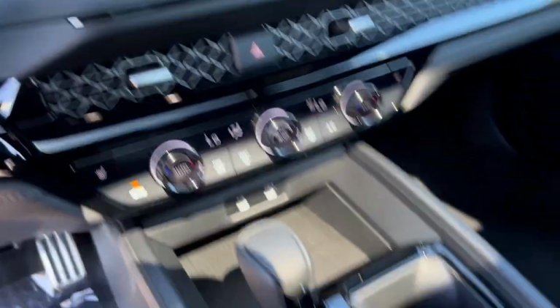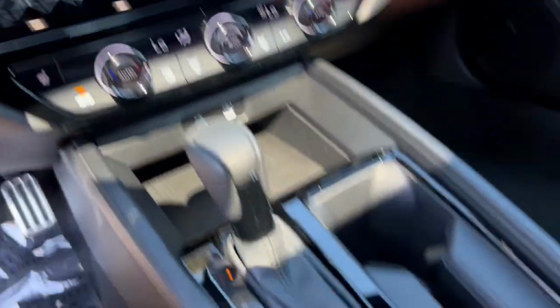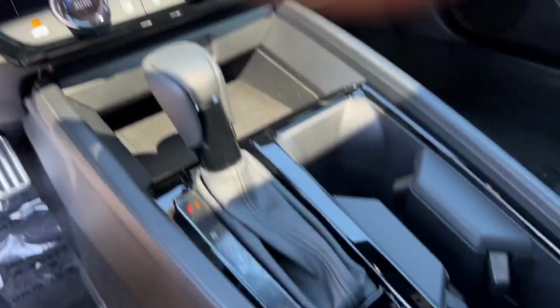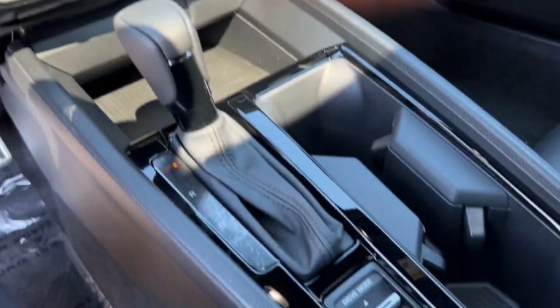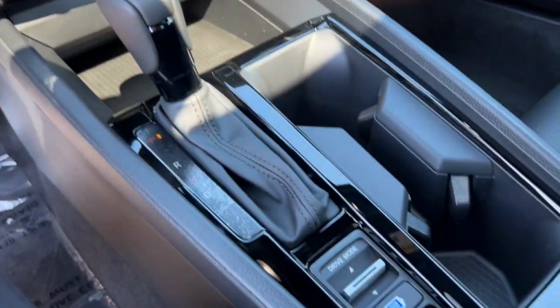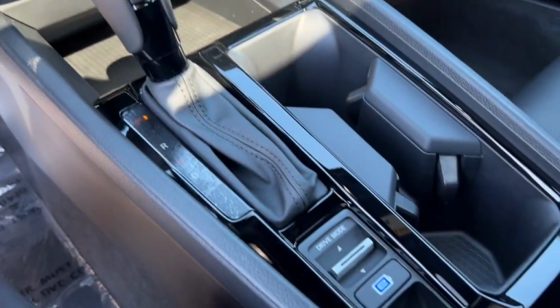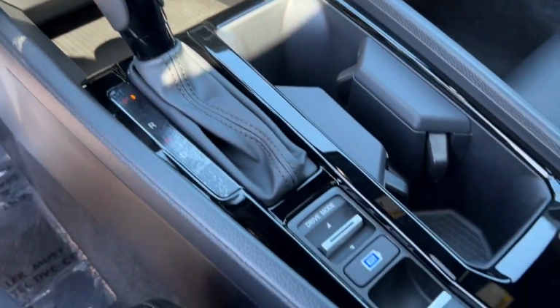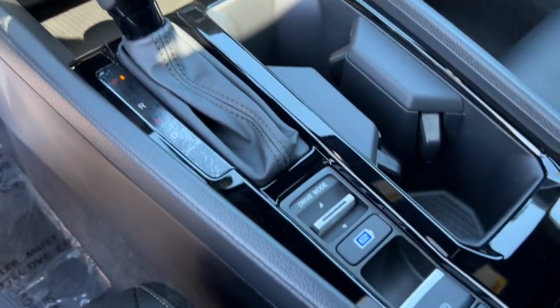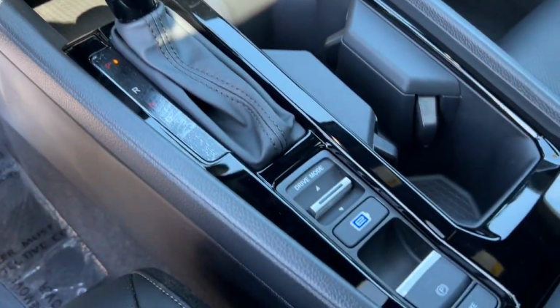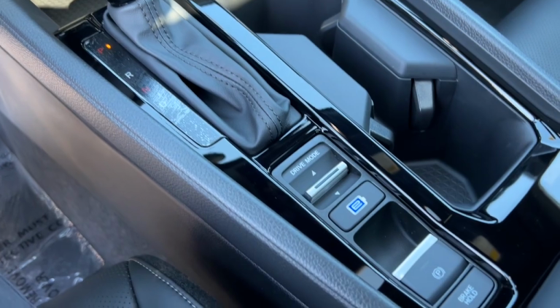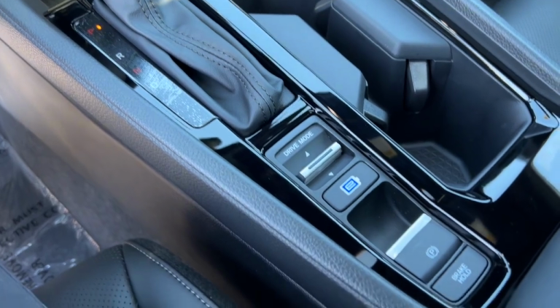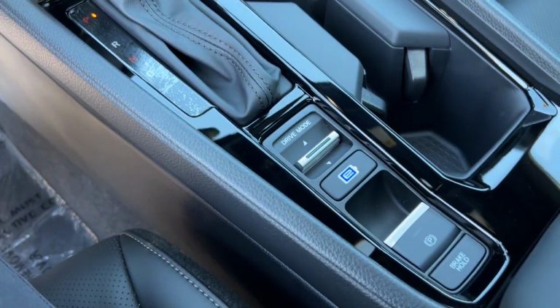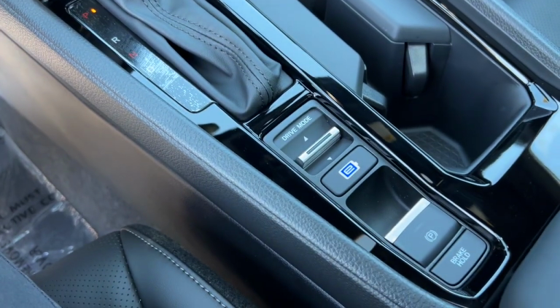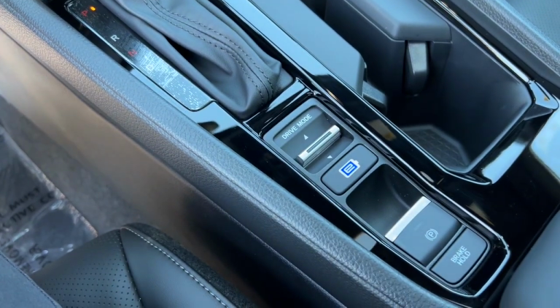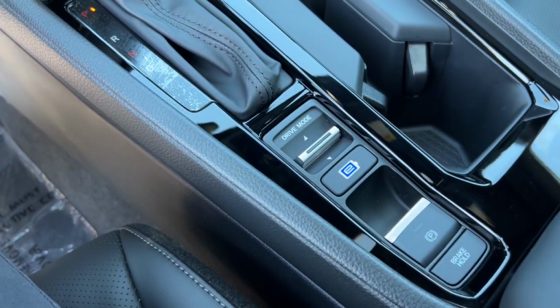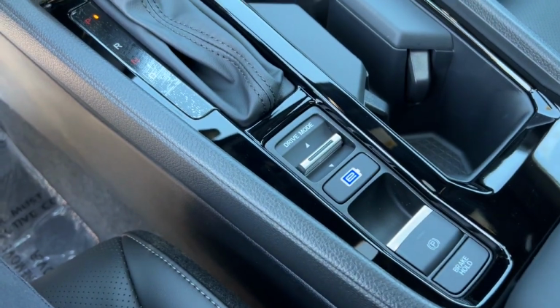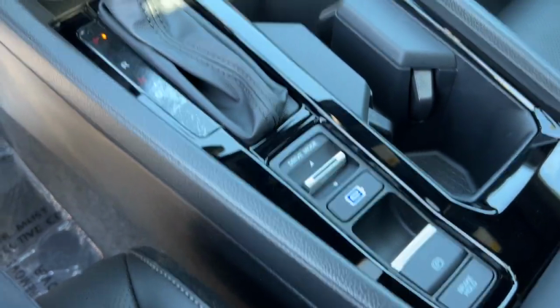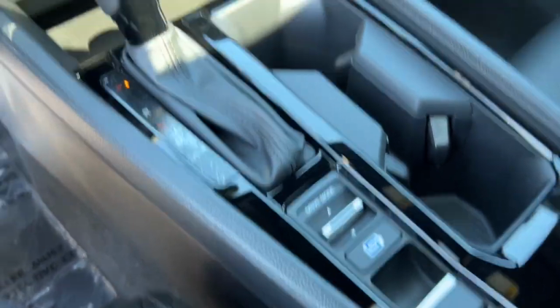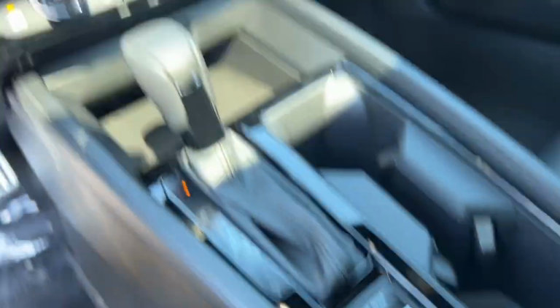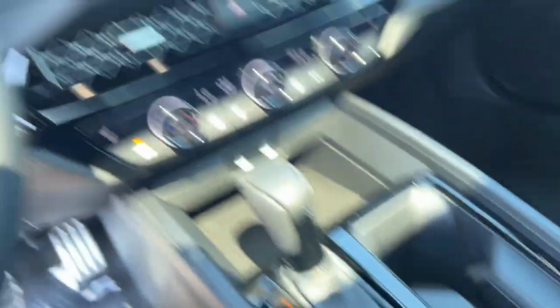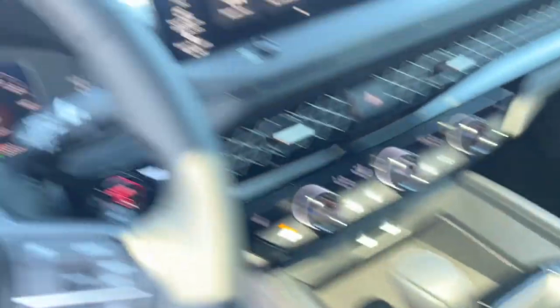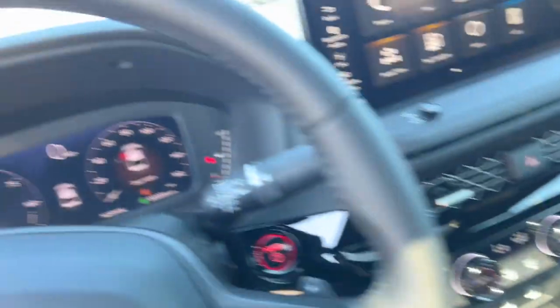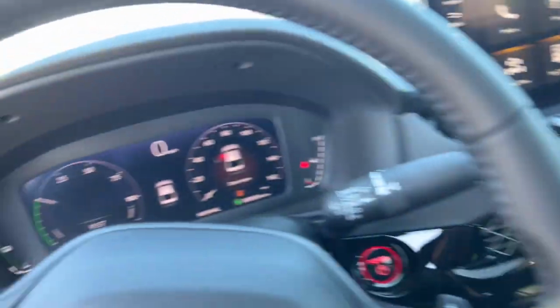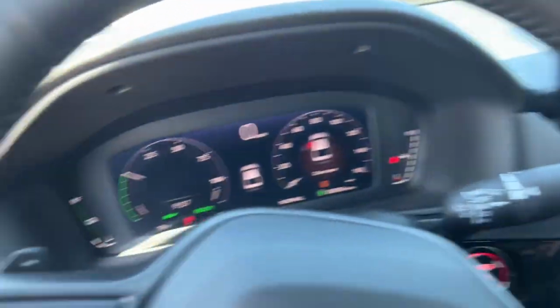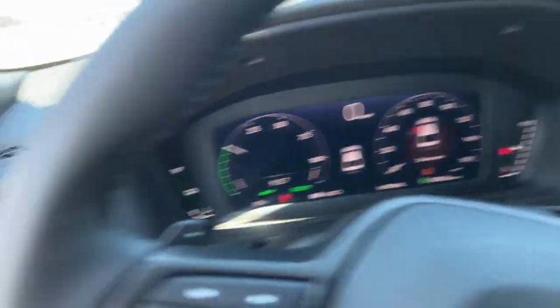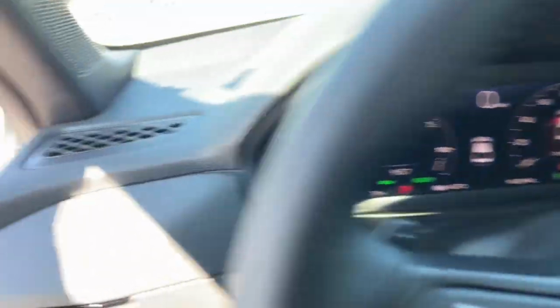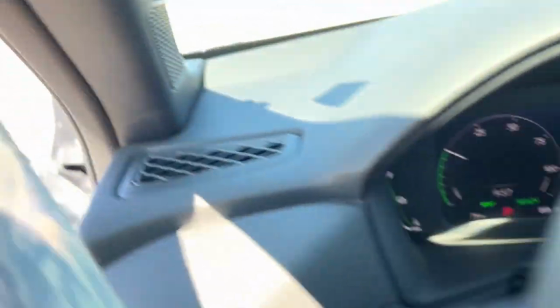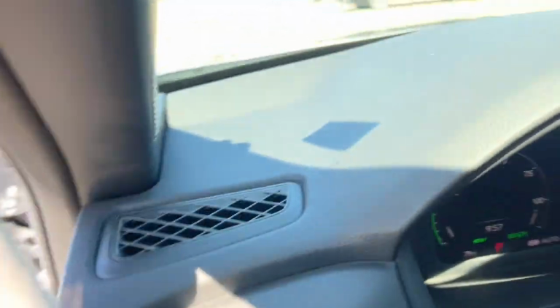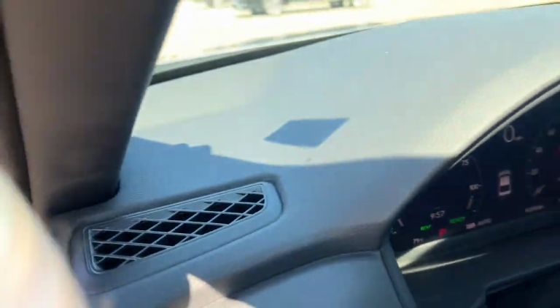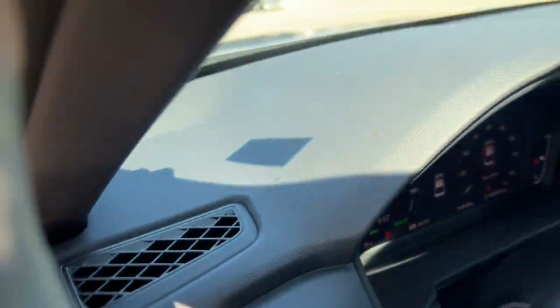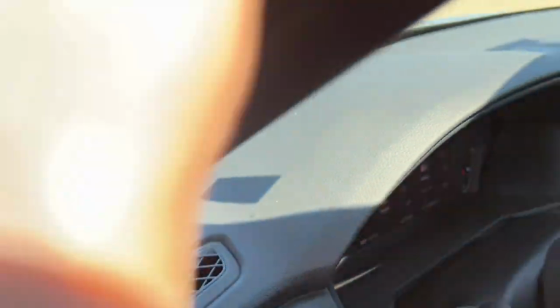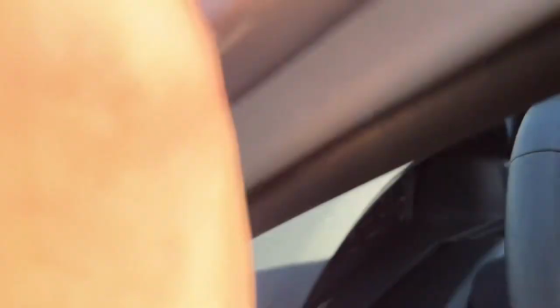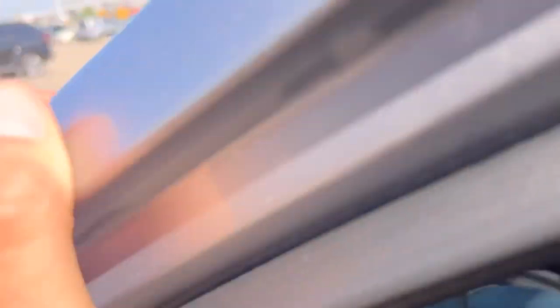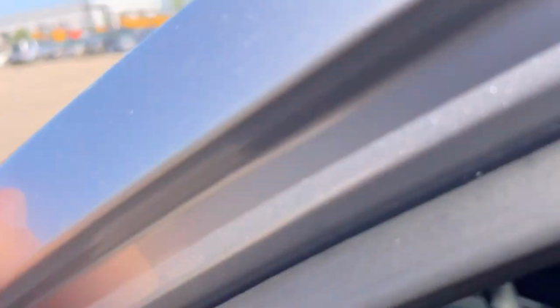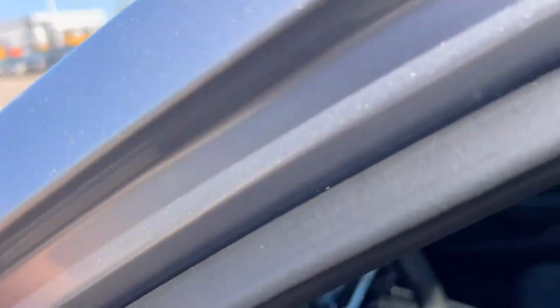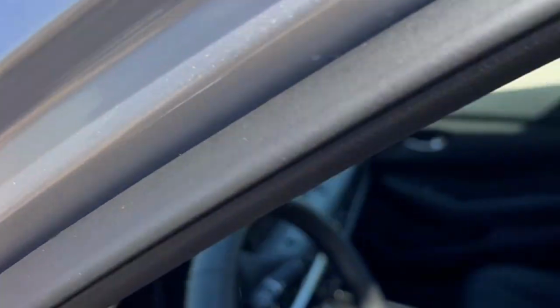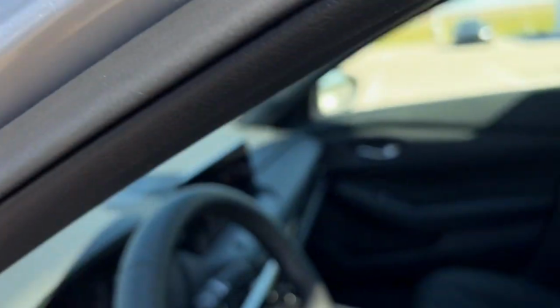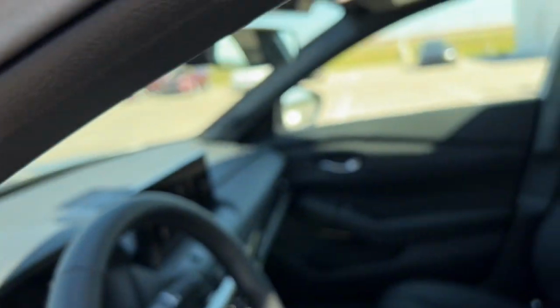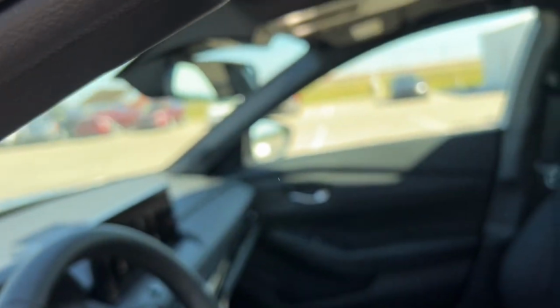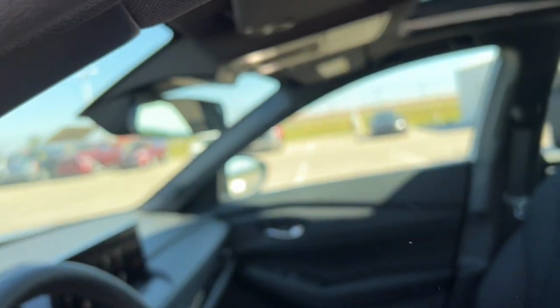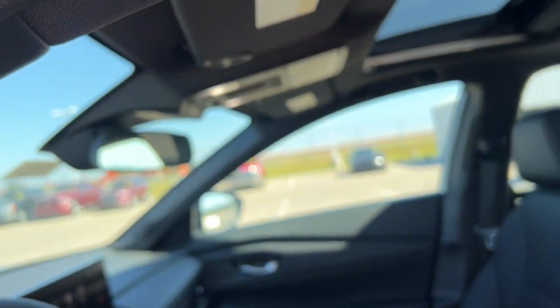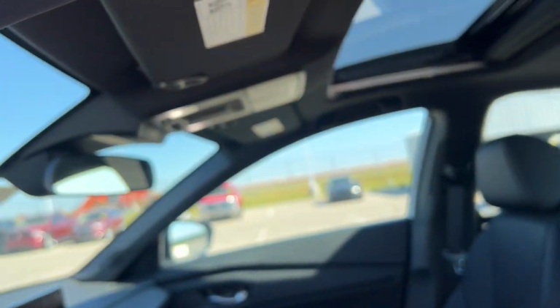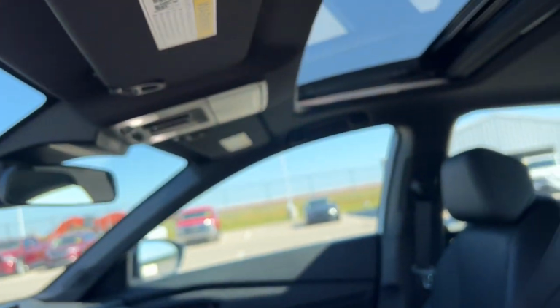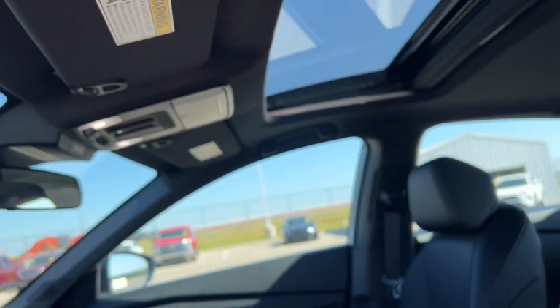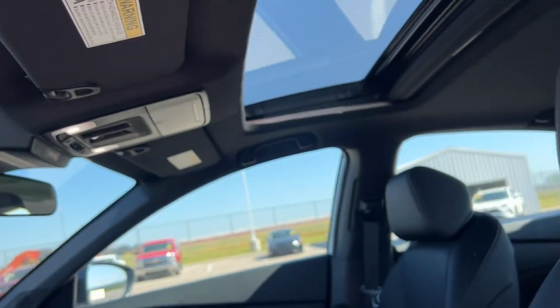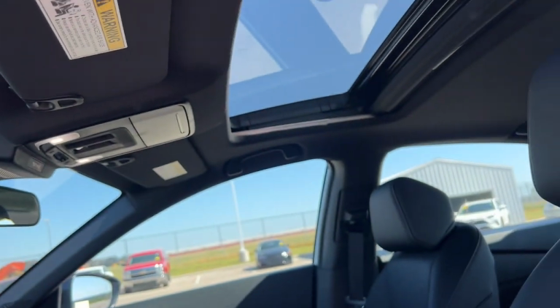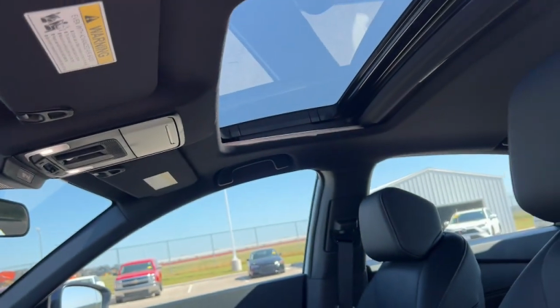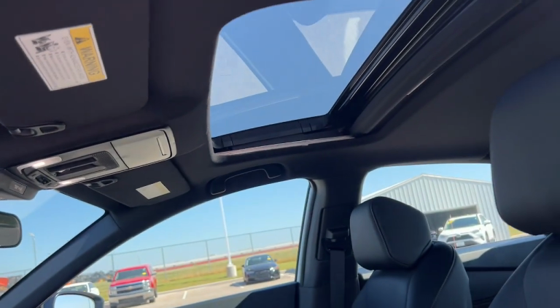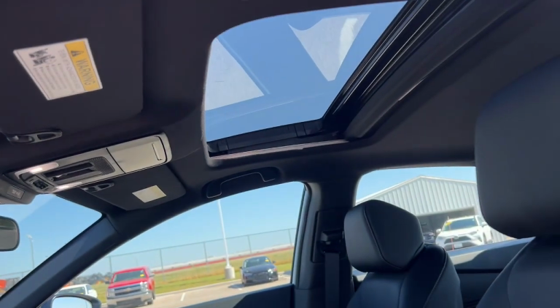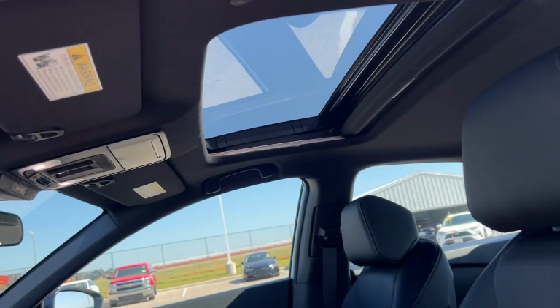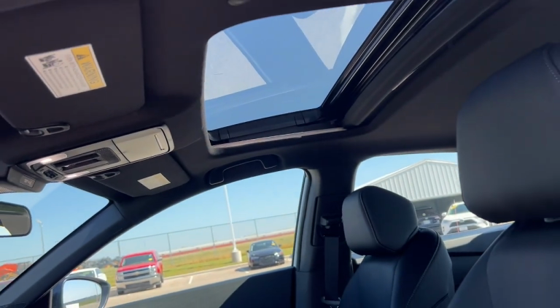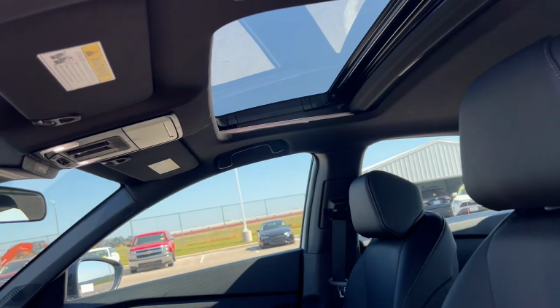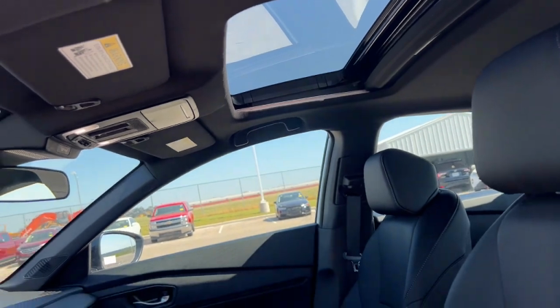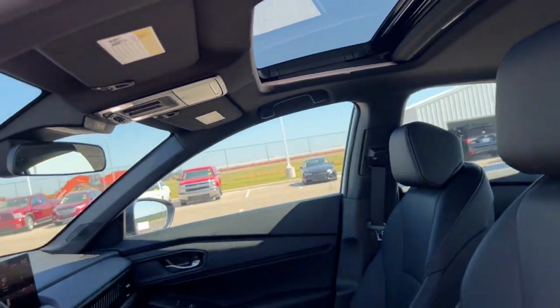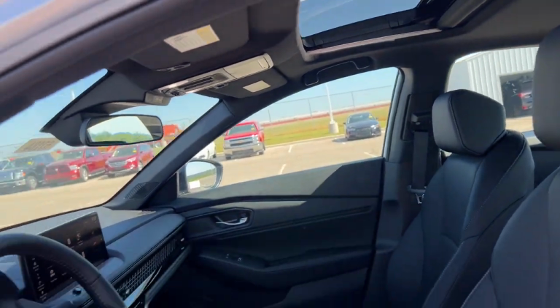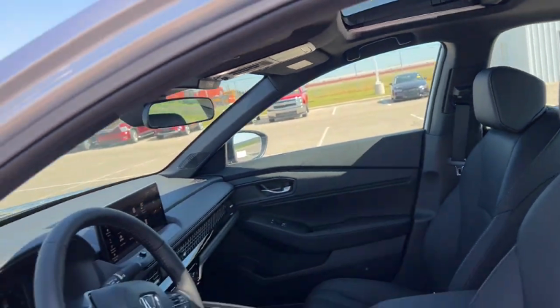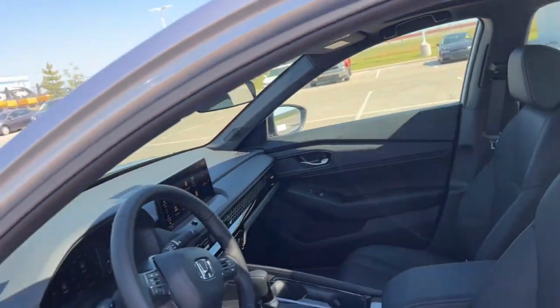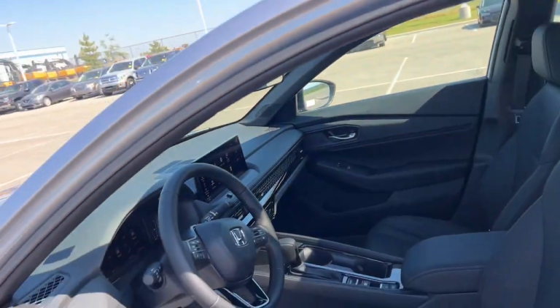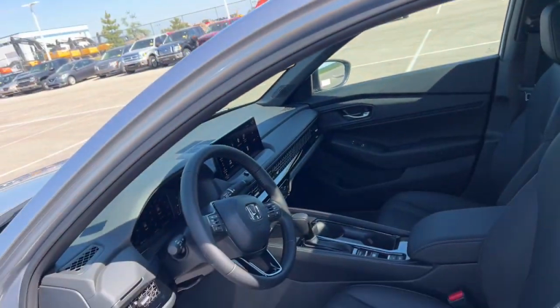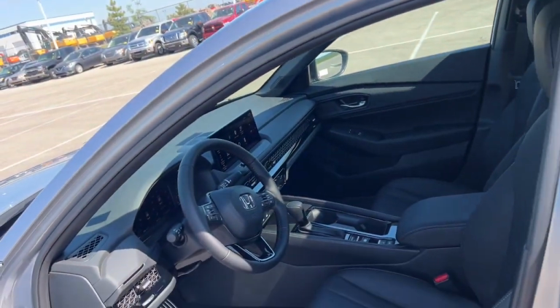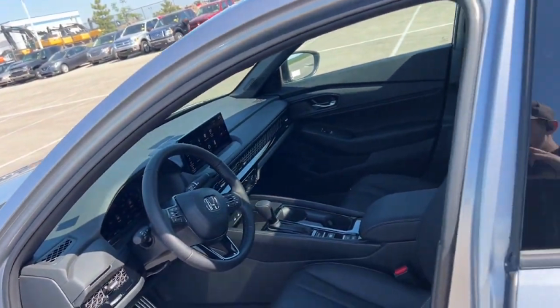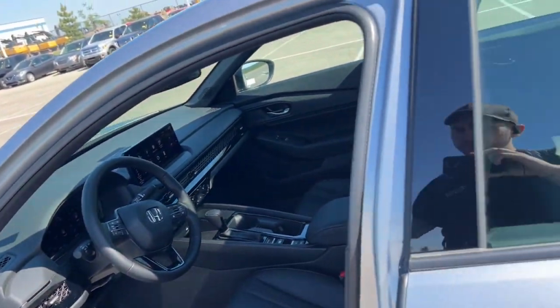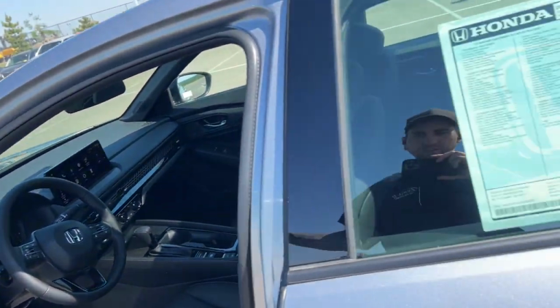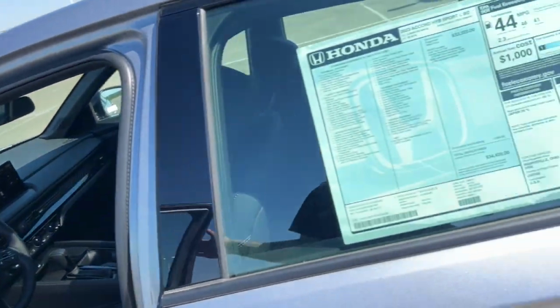This vehicle also comes with adaptive cruise control and lane departure warnings. Nice moonroof there as well.